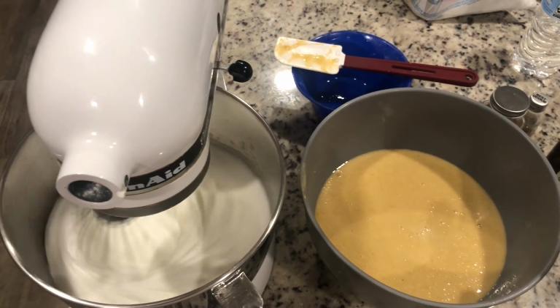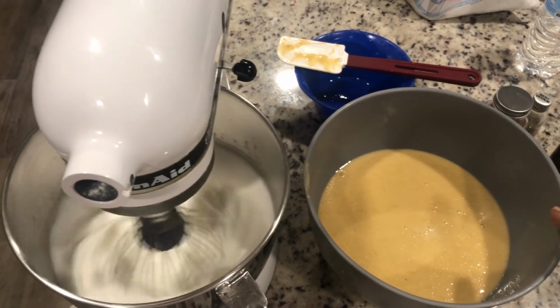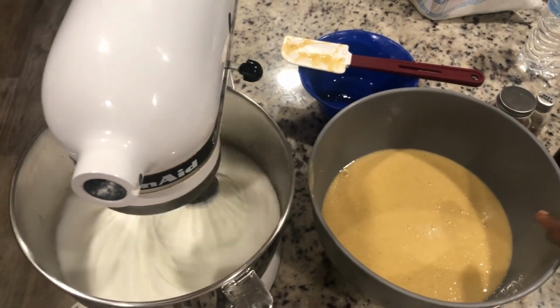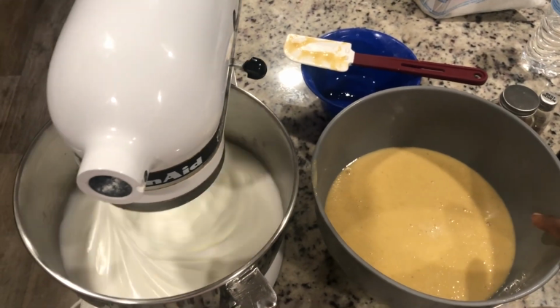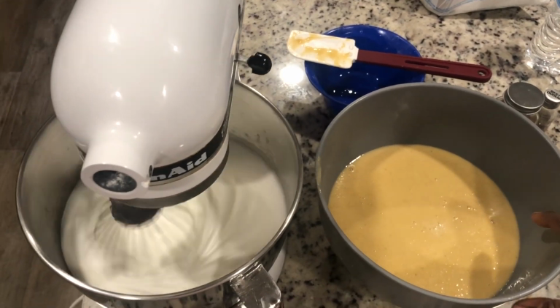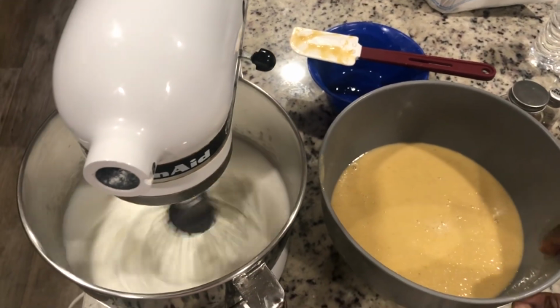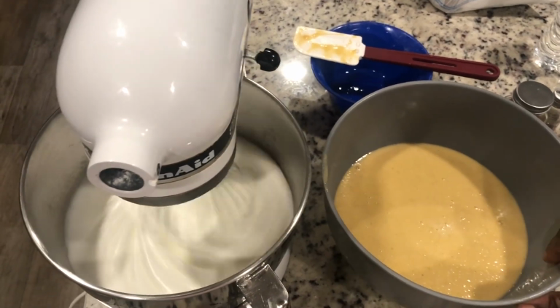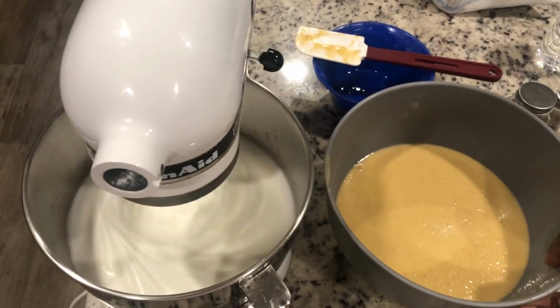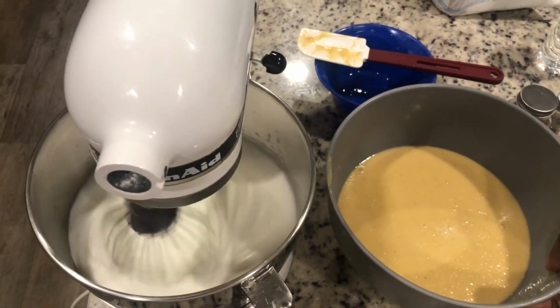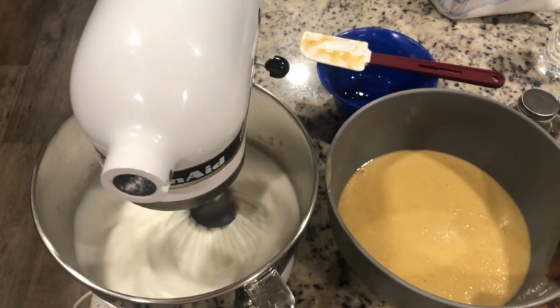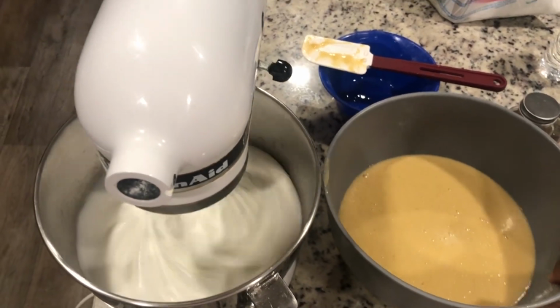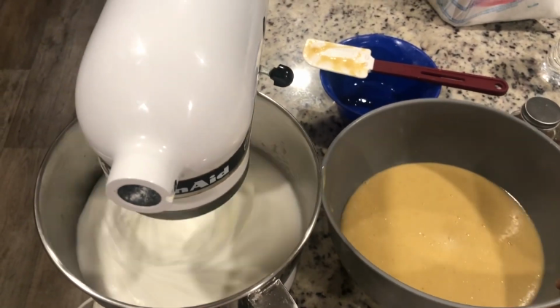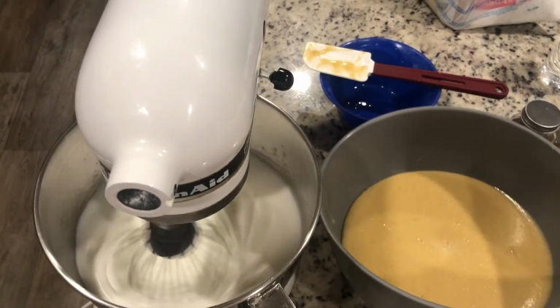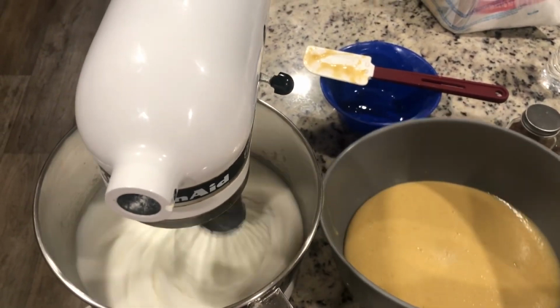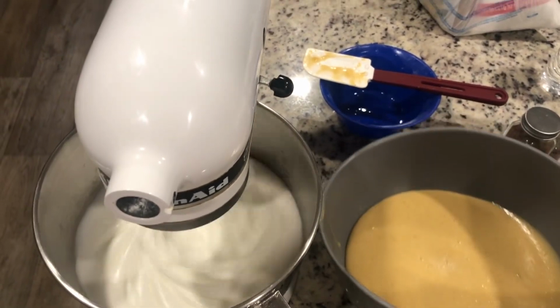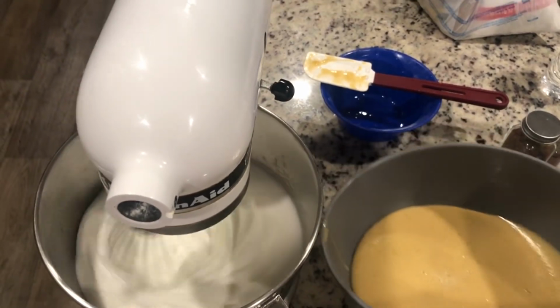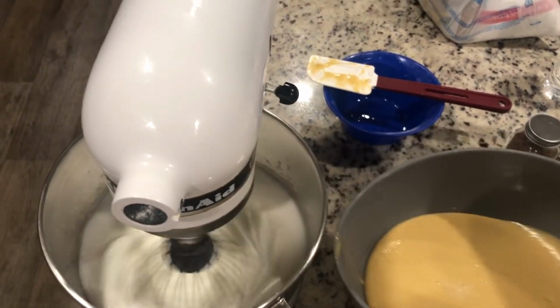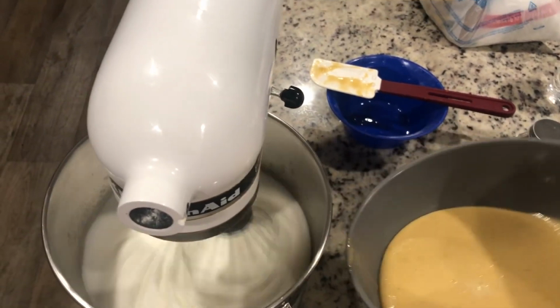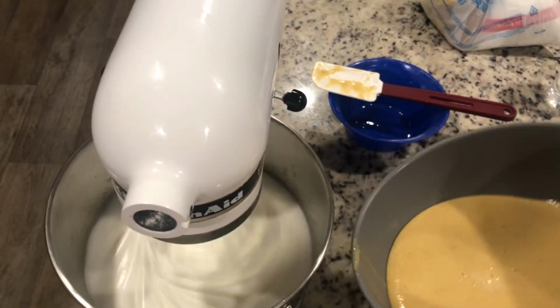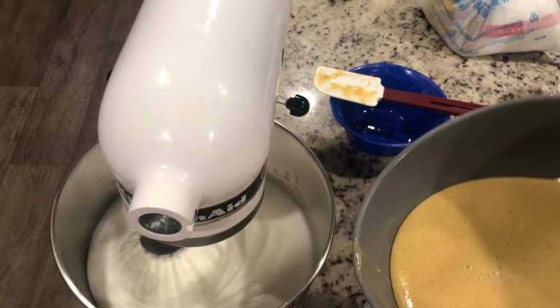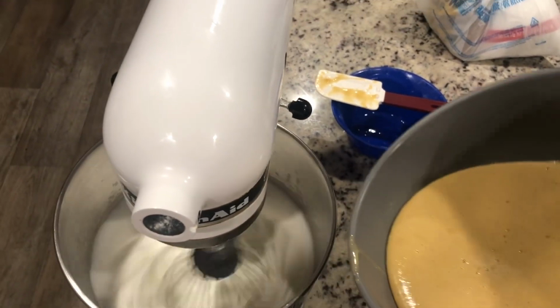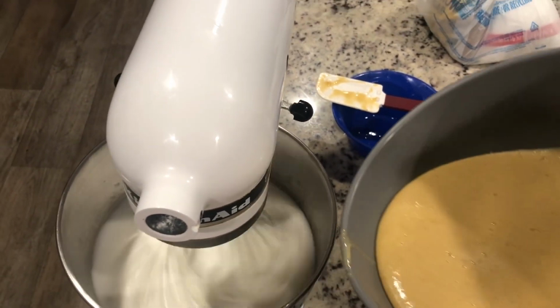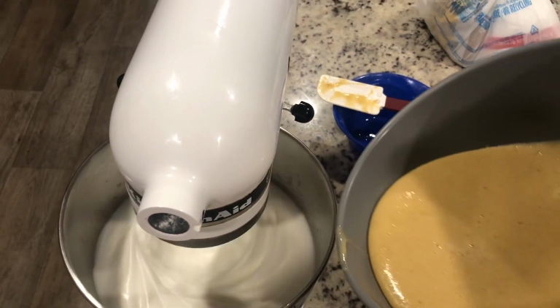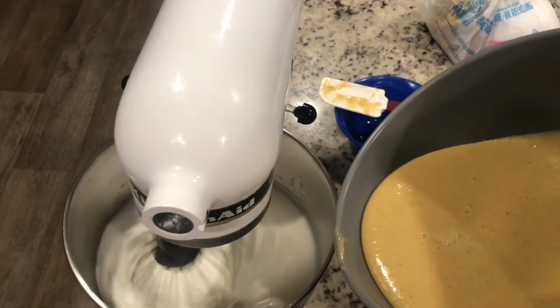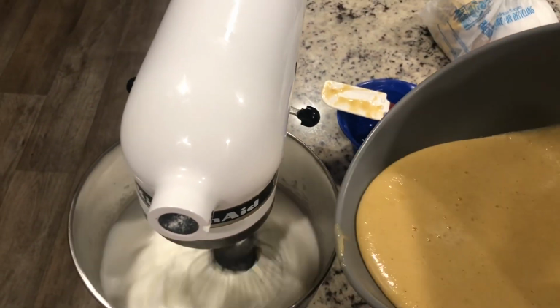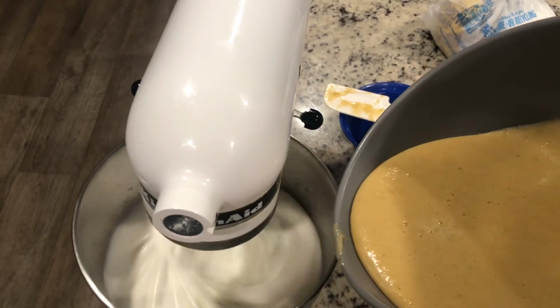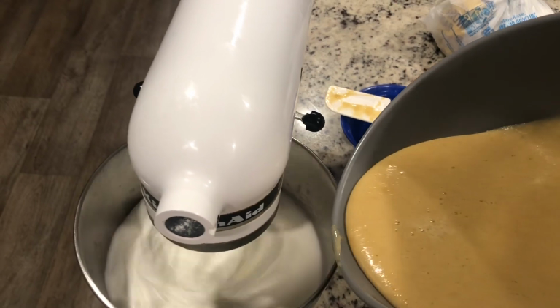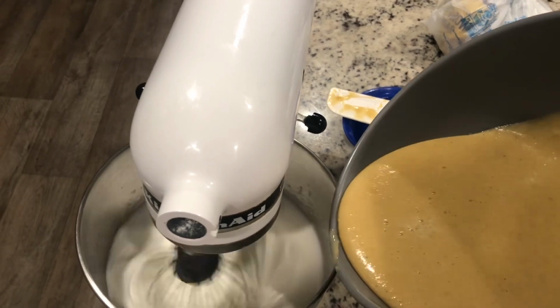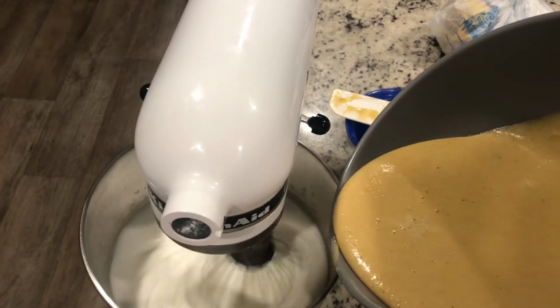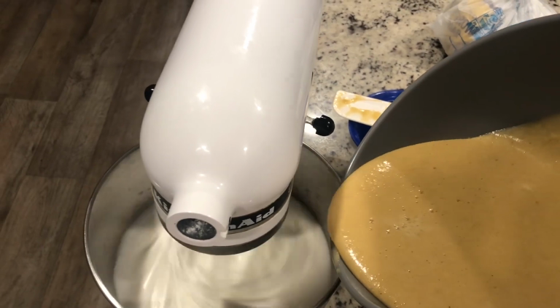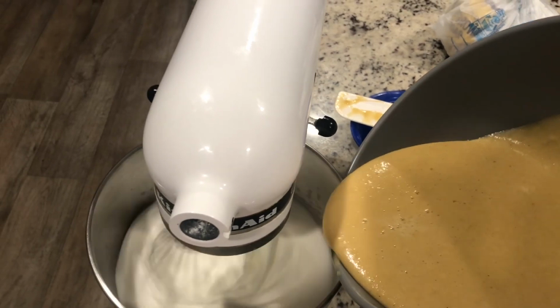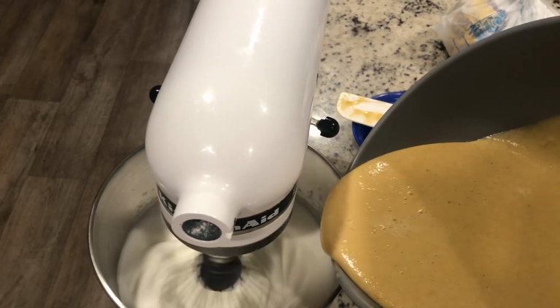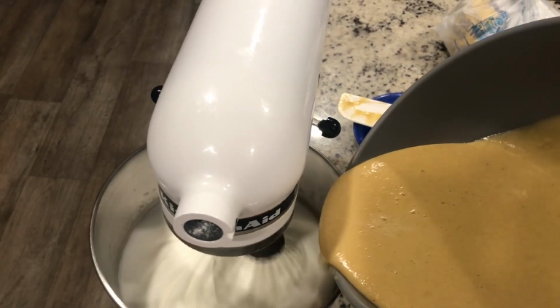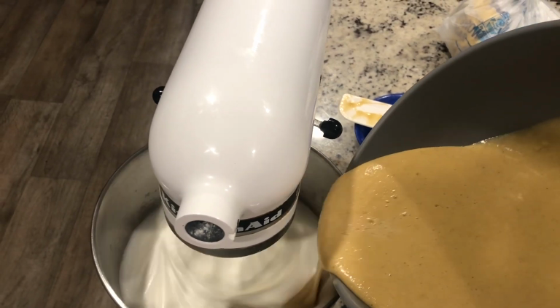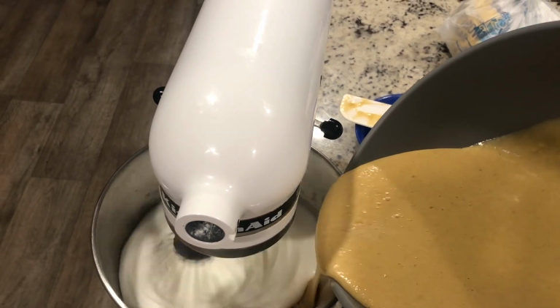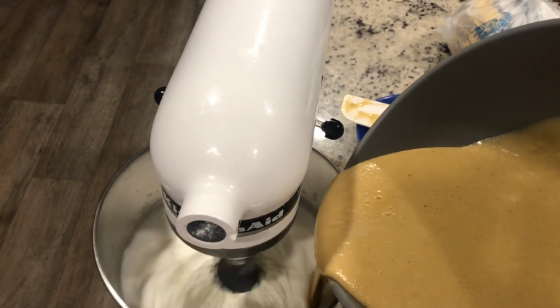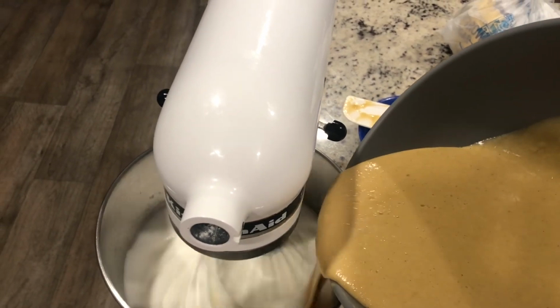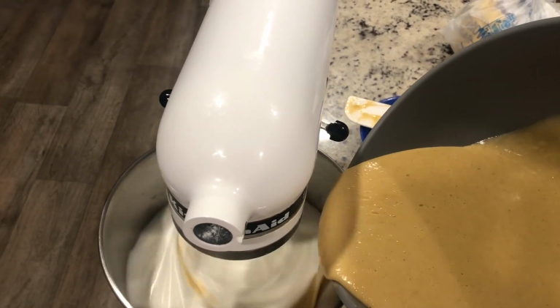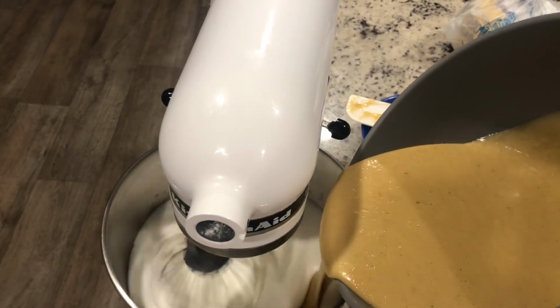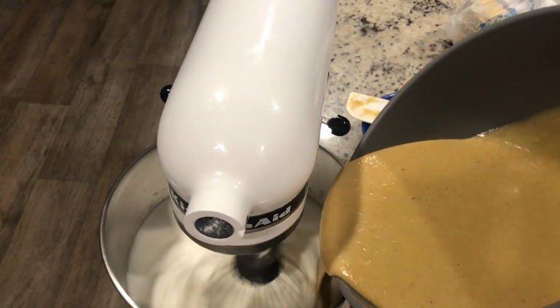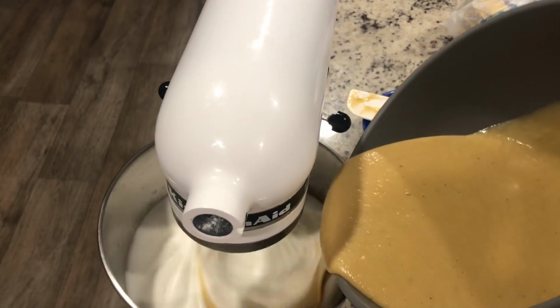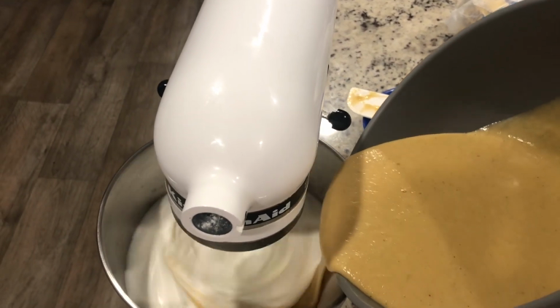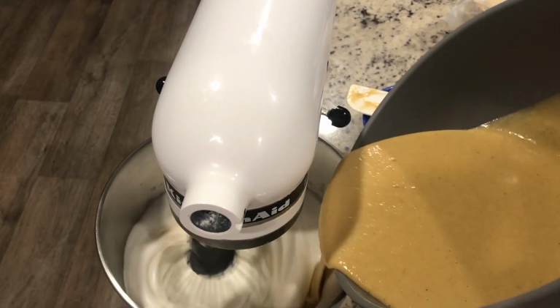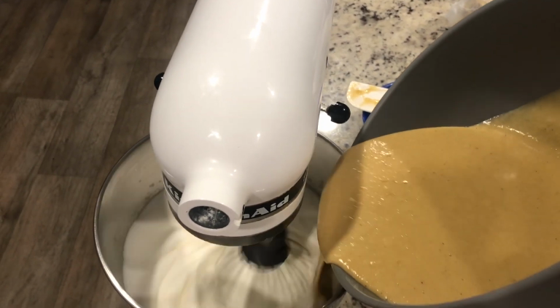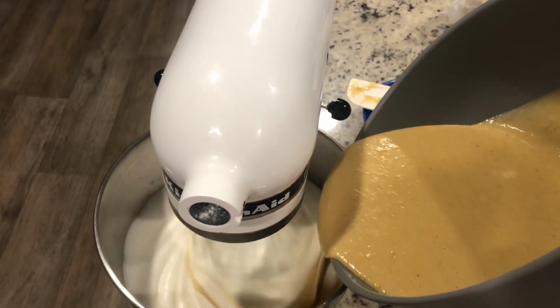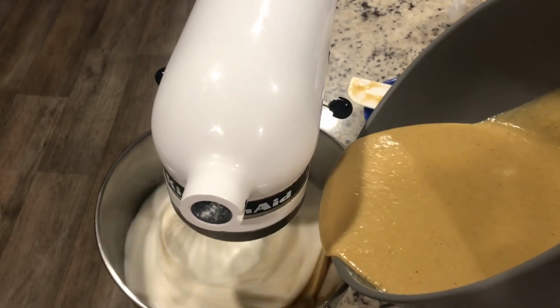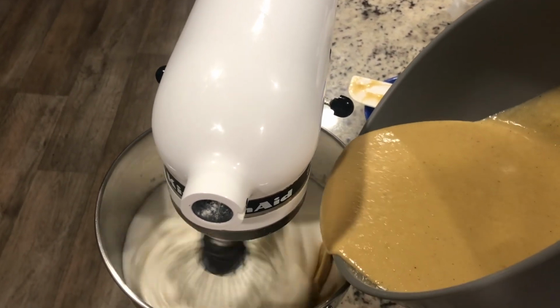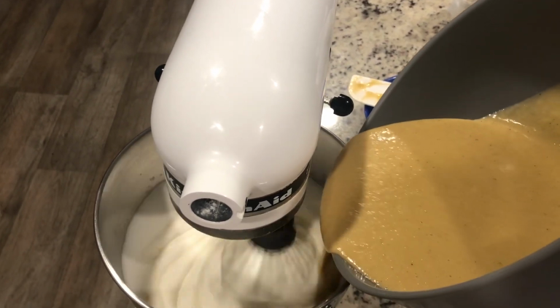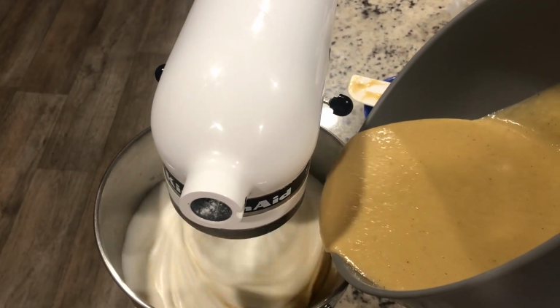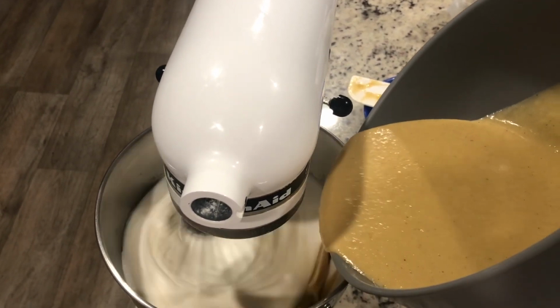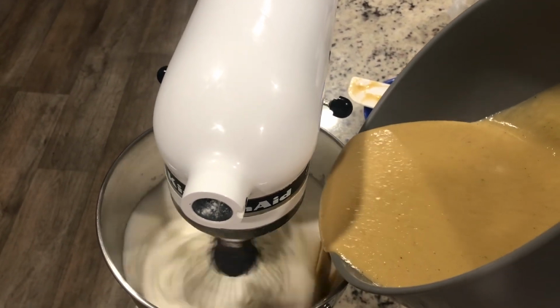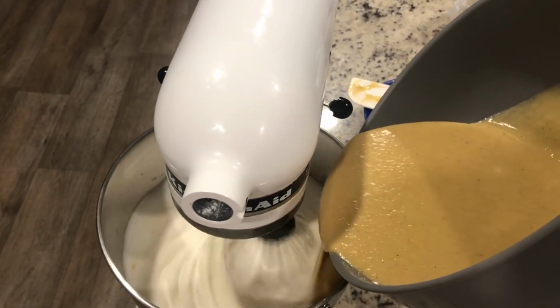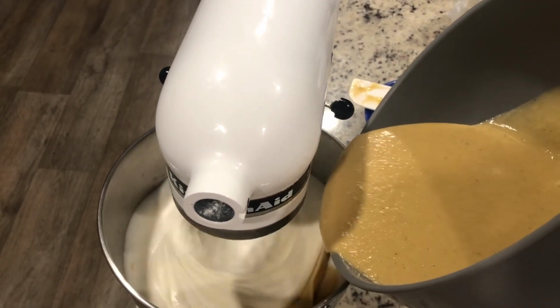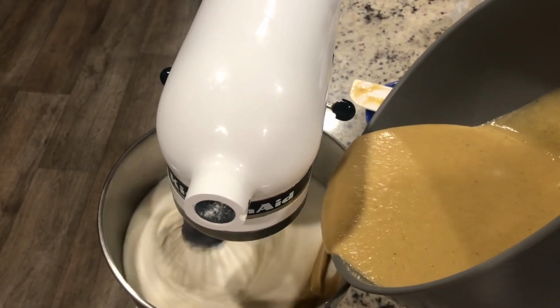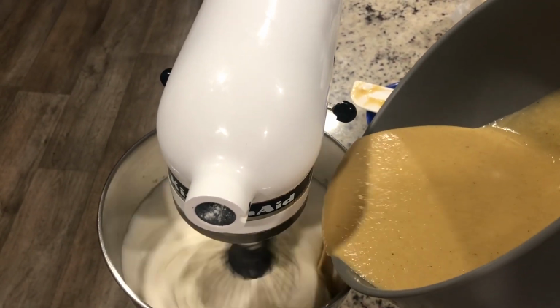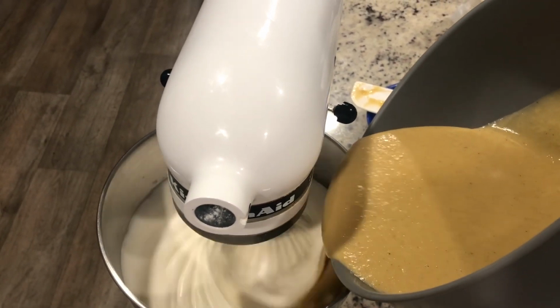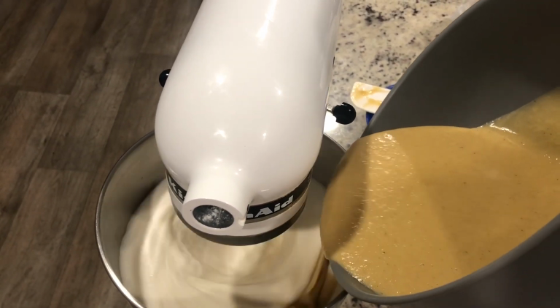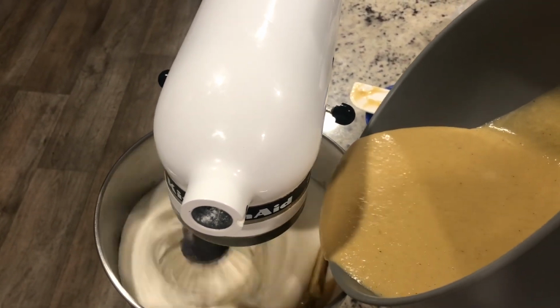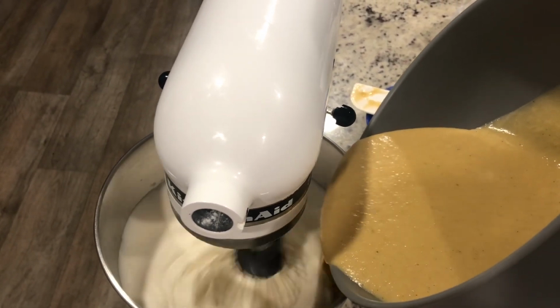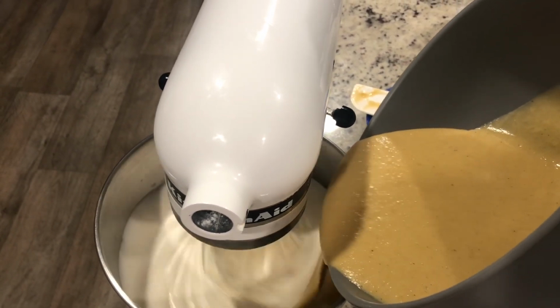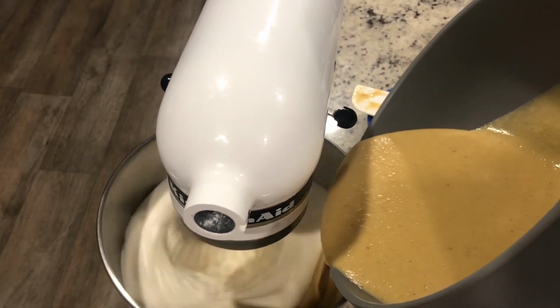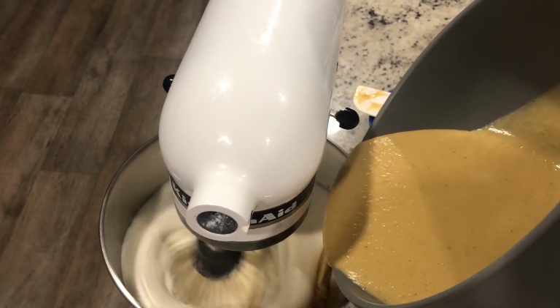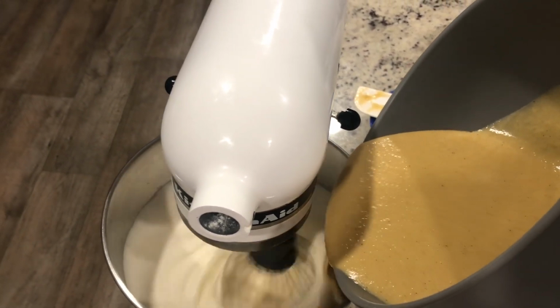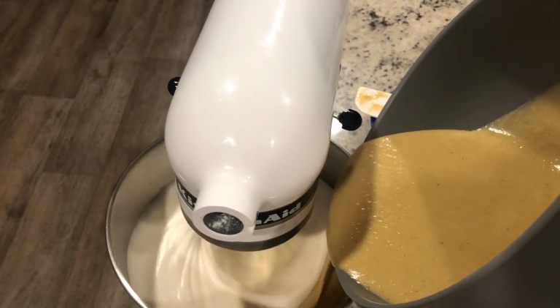Here I got my chiffon cake that I make from scratch as well. This time I'm adding my butter to the foamed egg white.